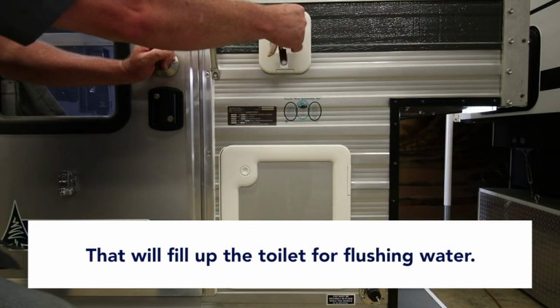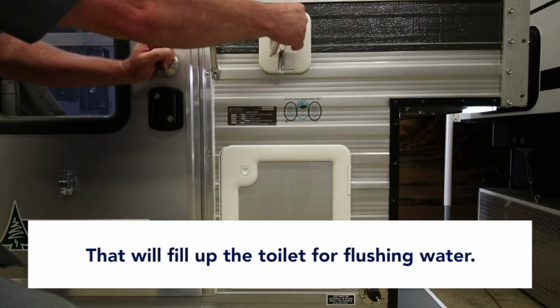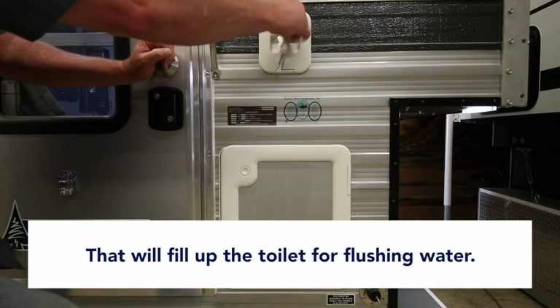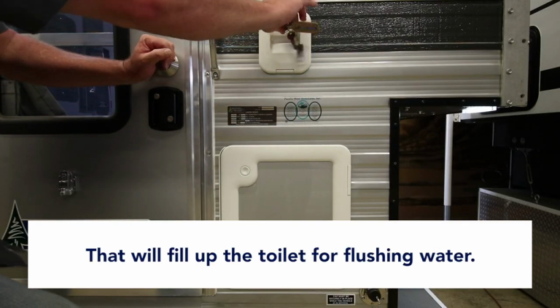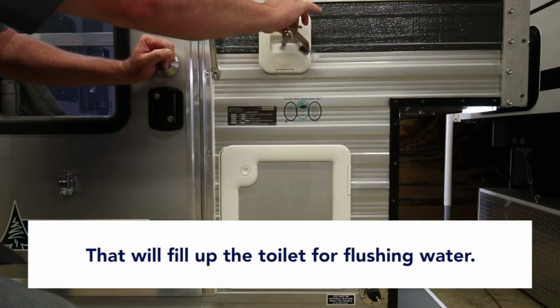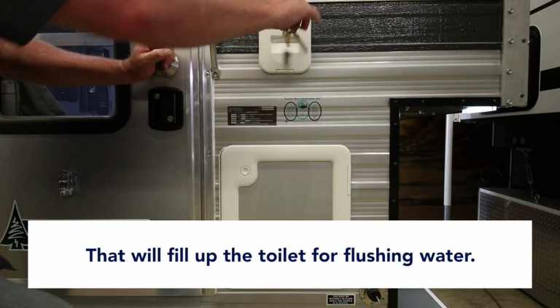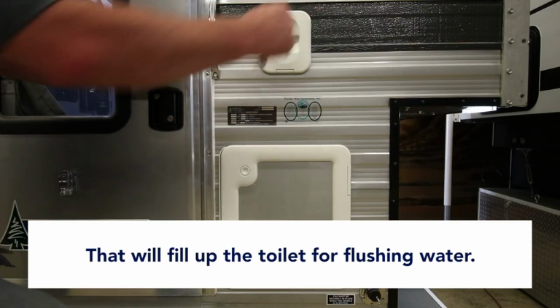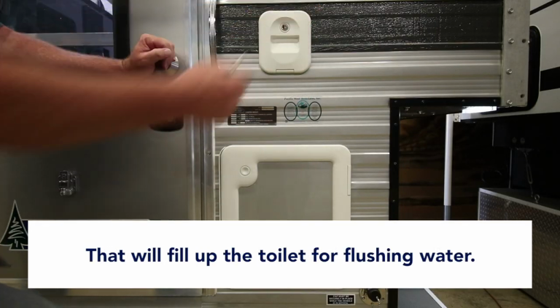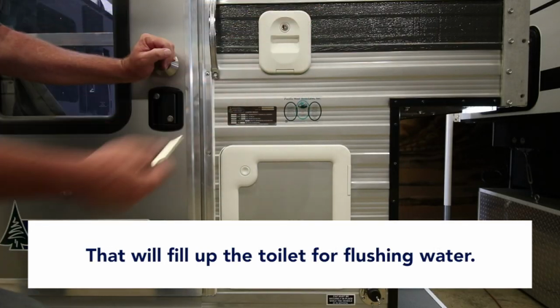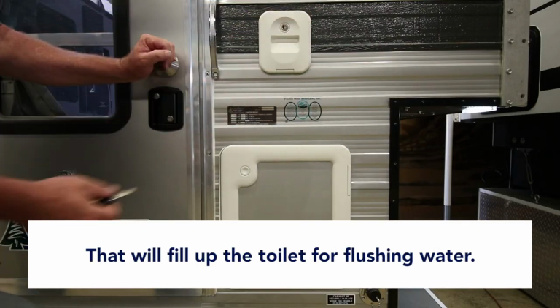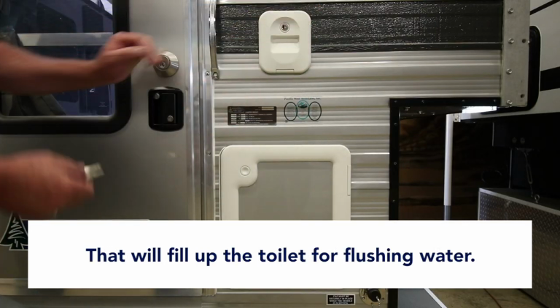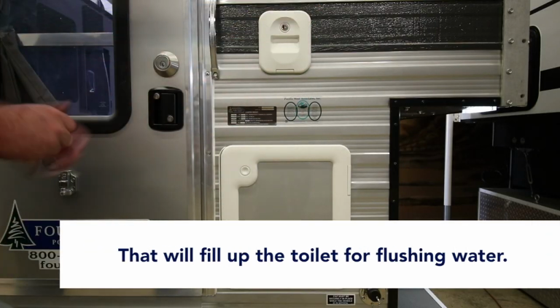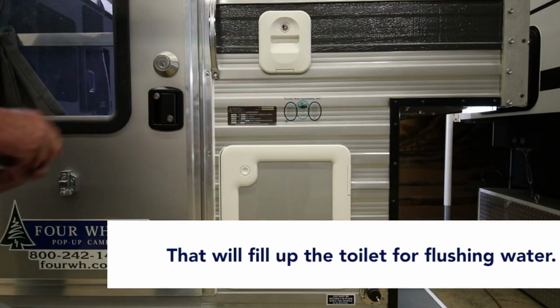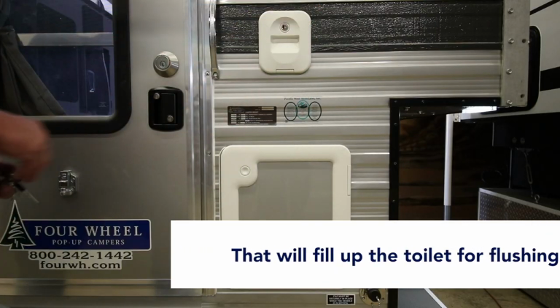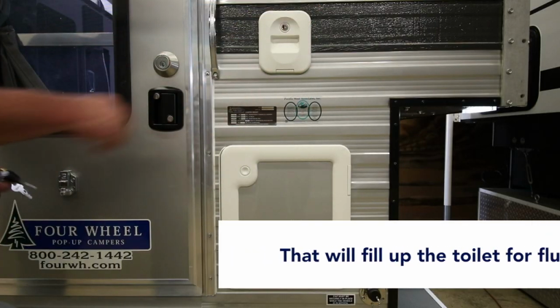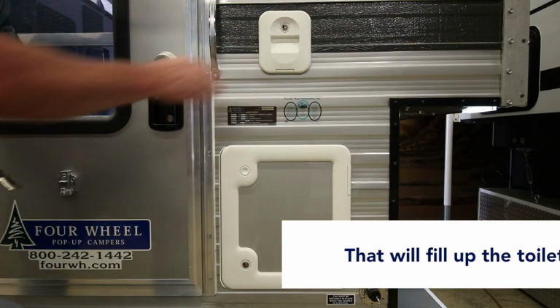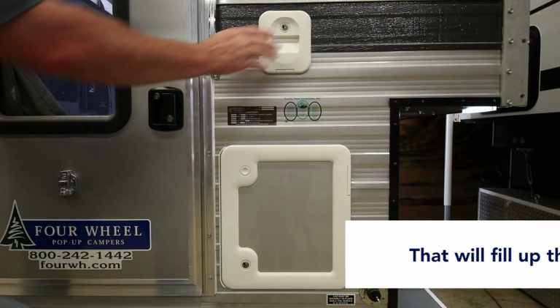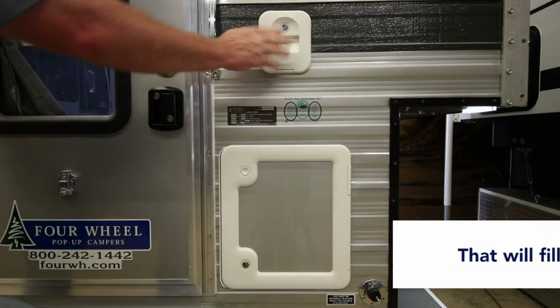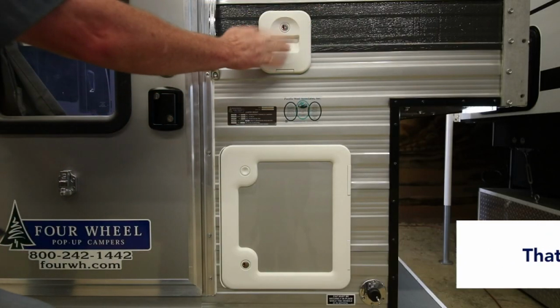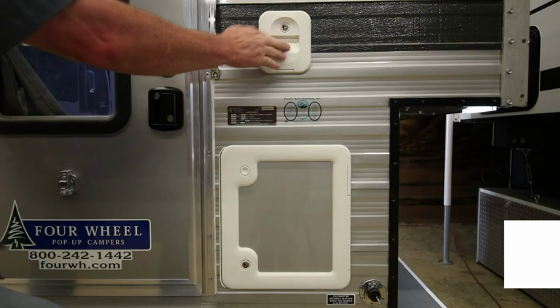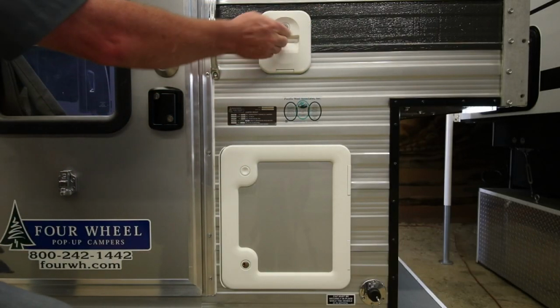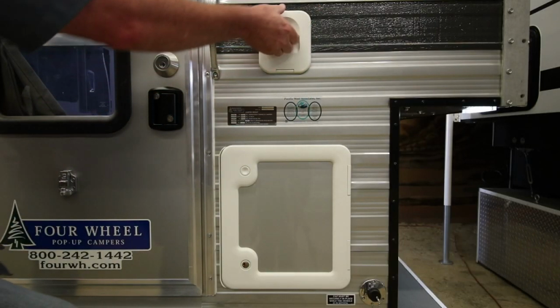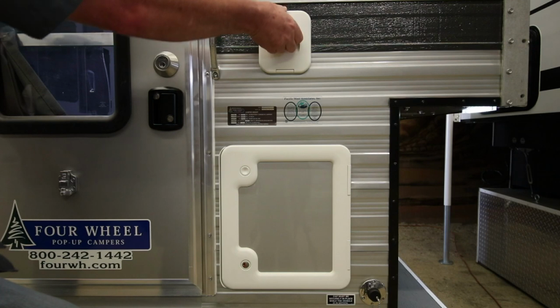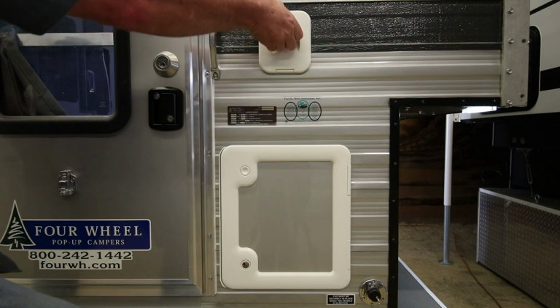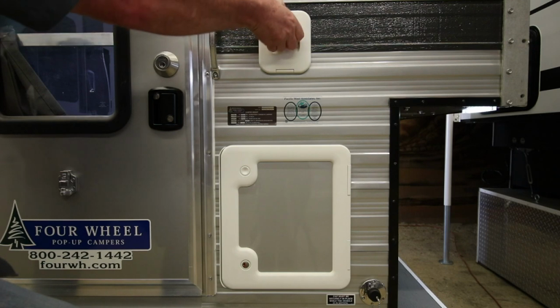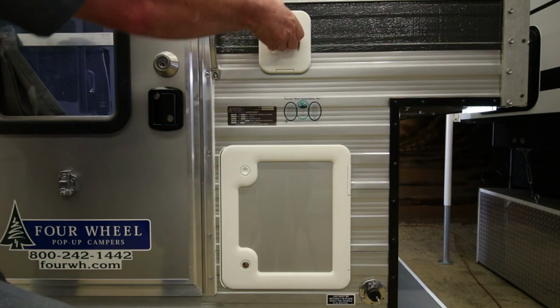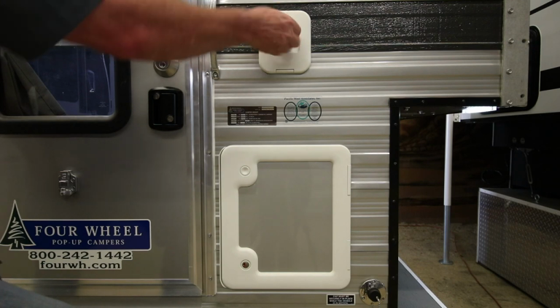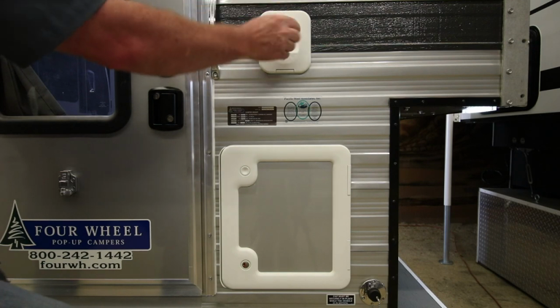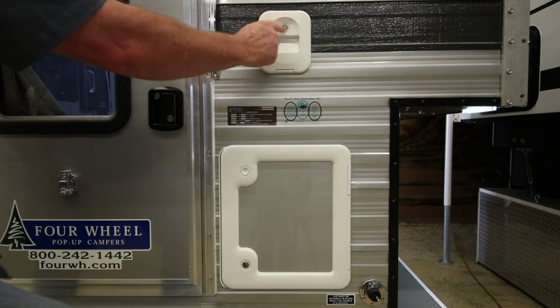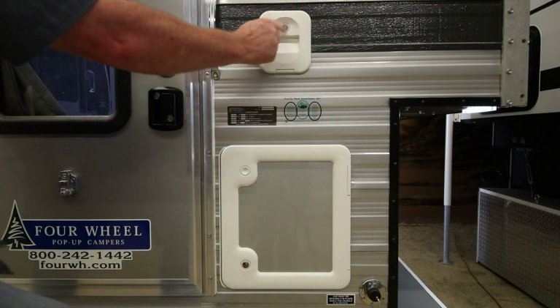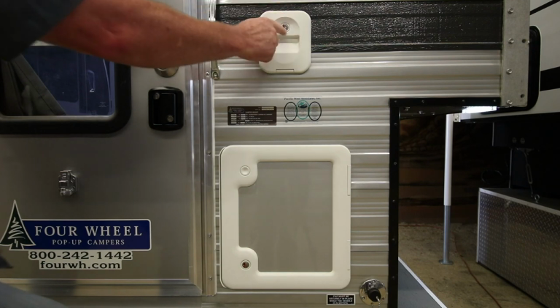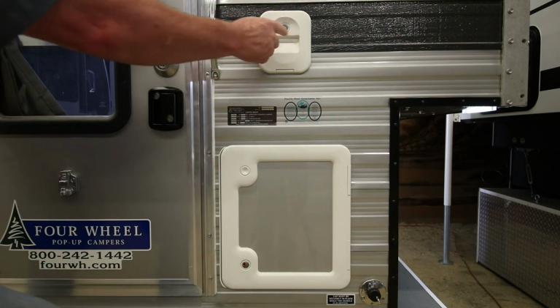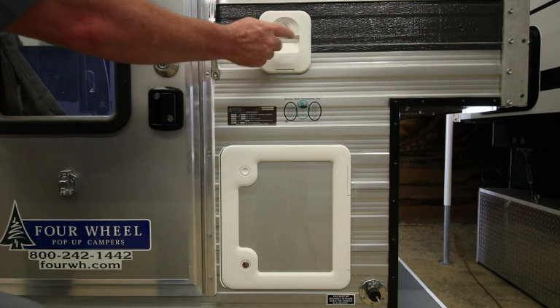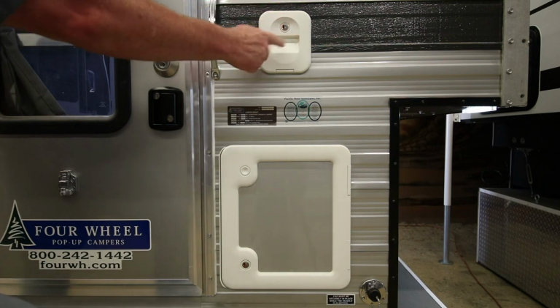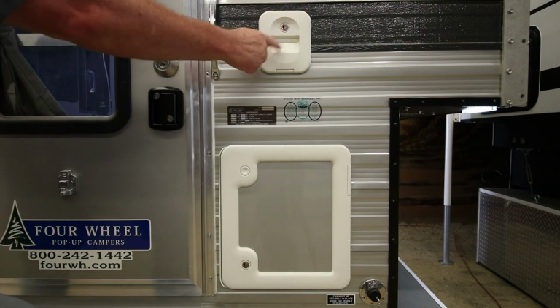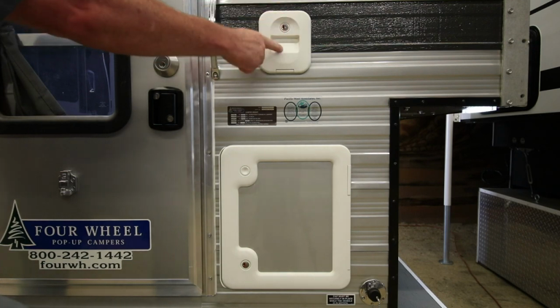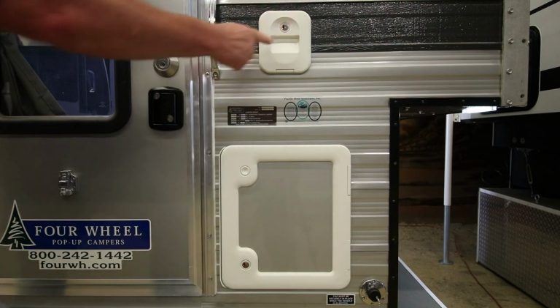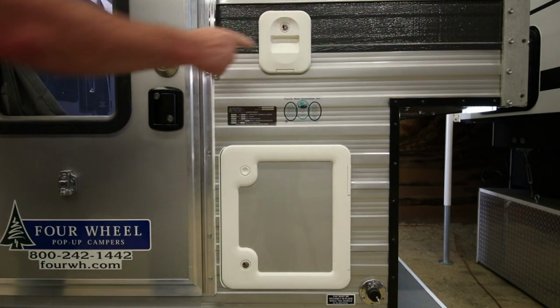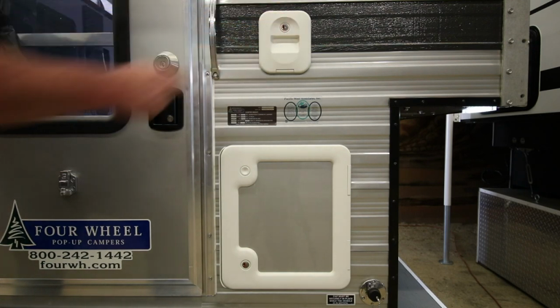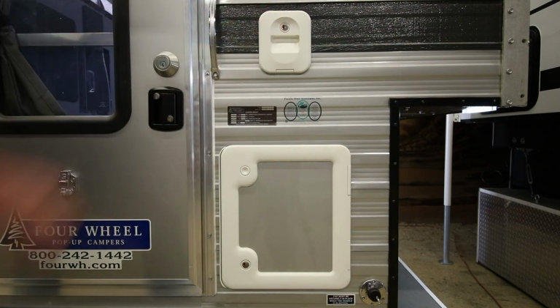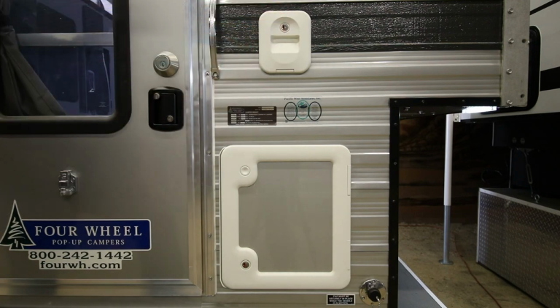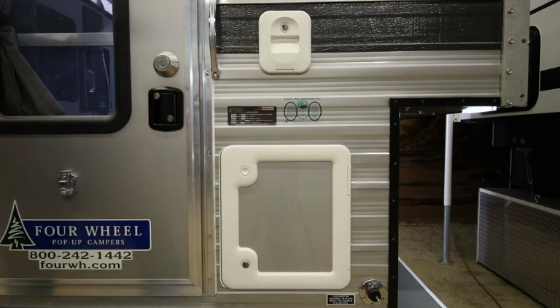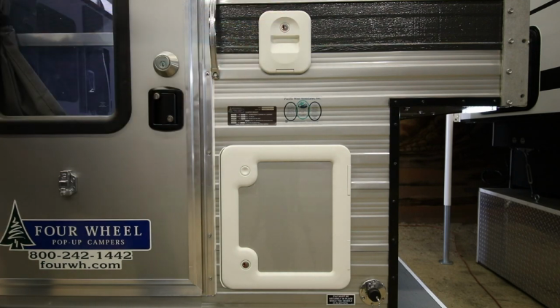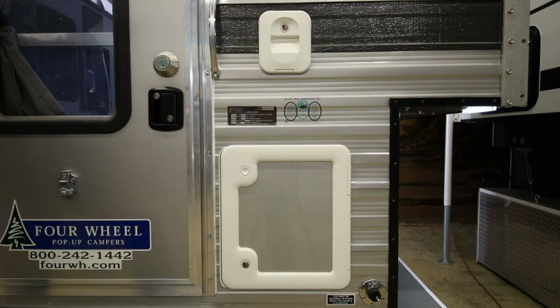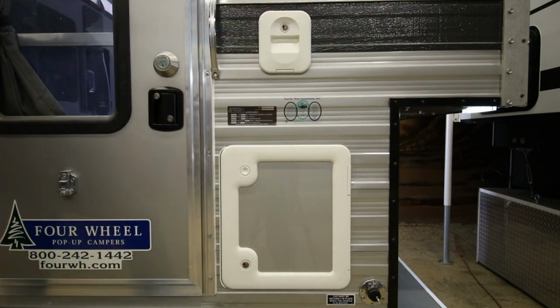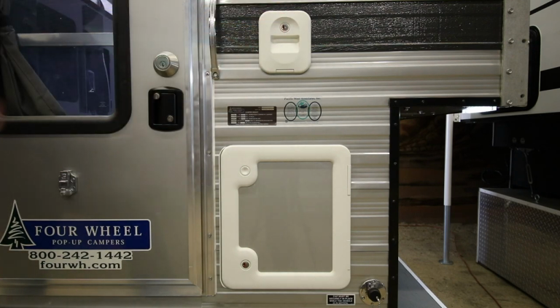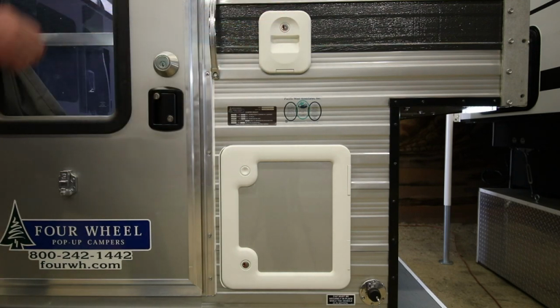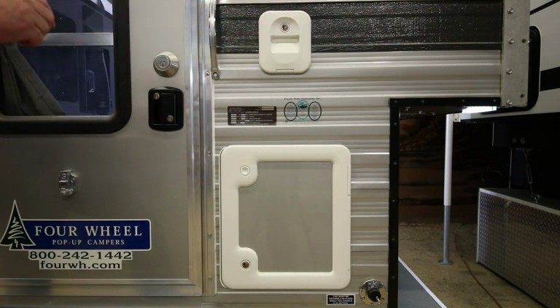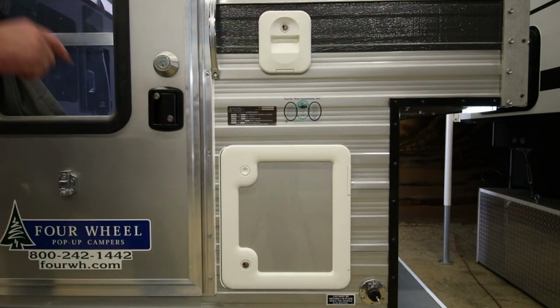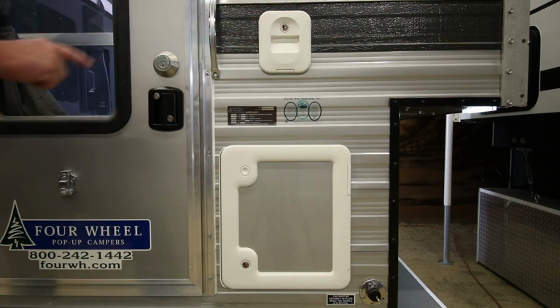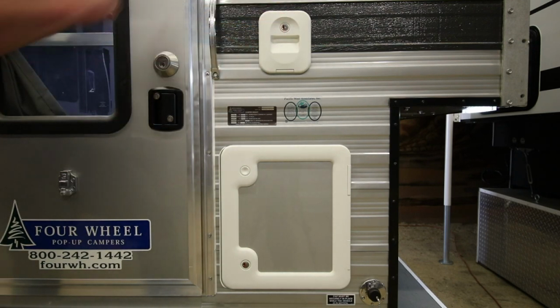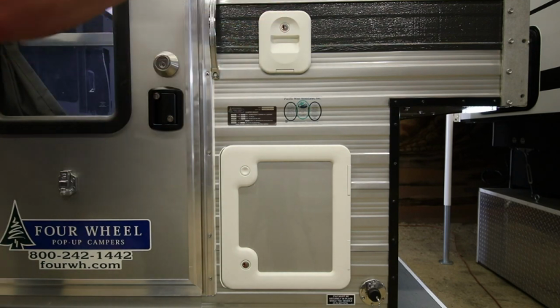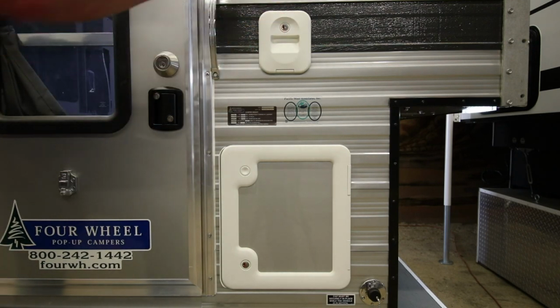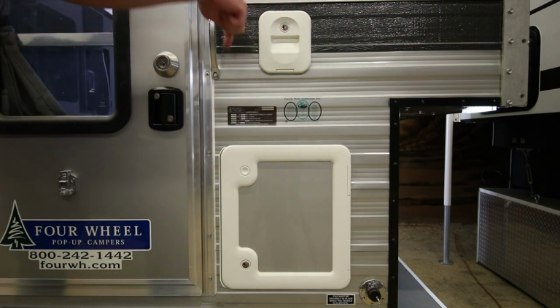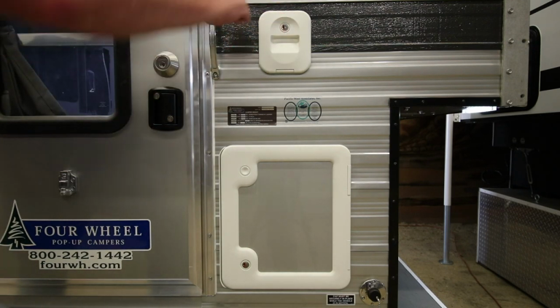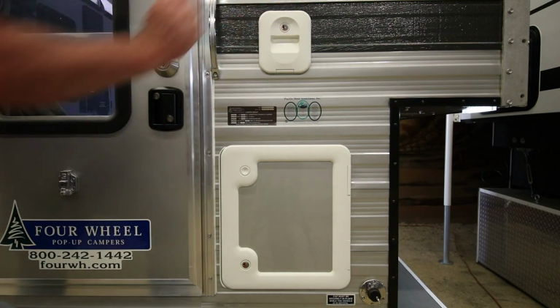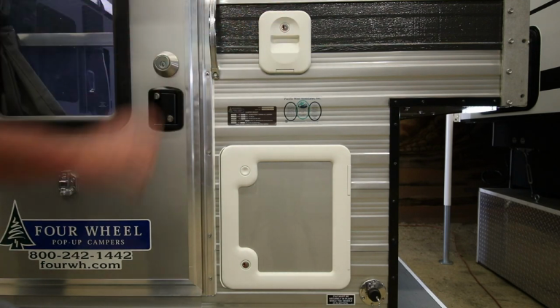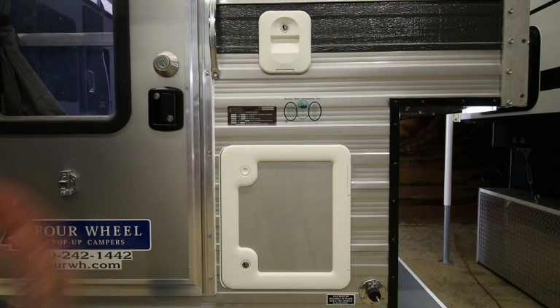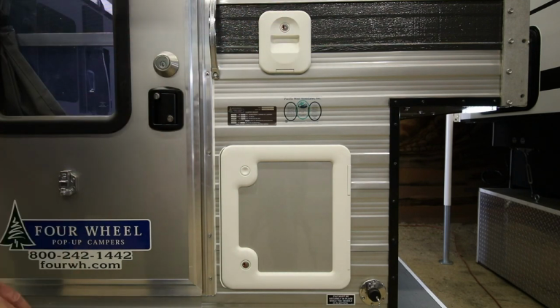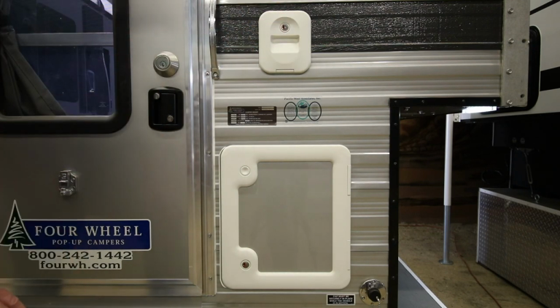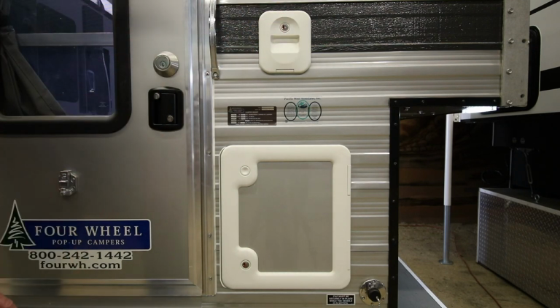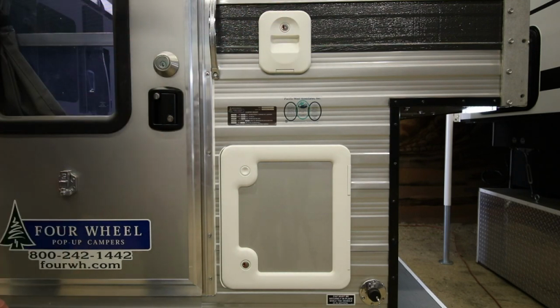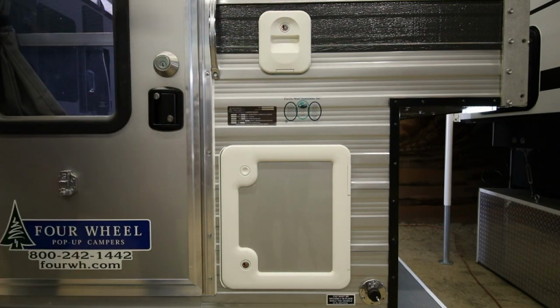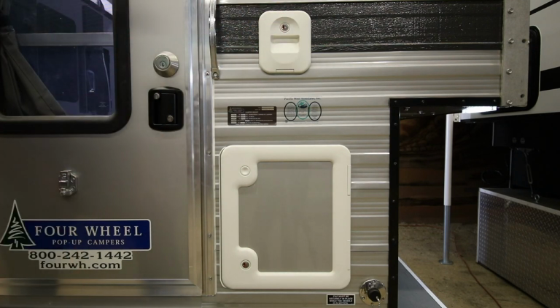You can close that and lock it. That's the only thing this door does — it's just a filler for your fresh water to flush the toilet from the inside.